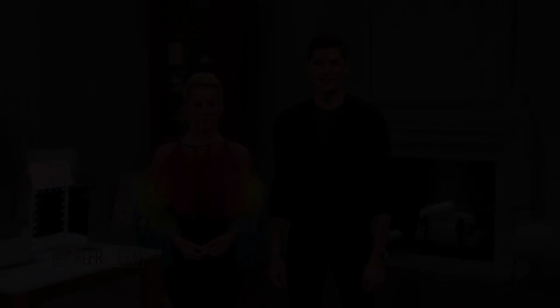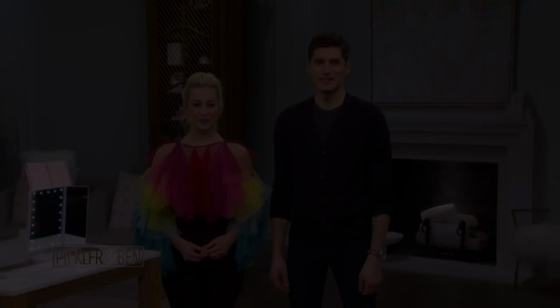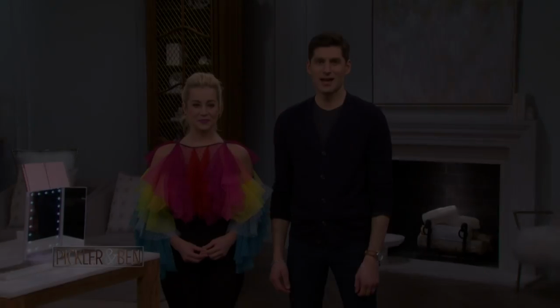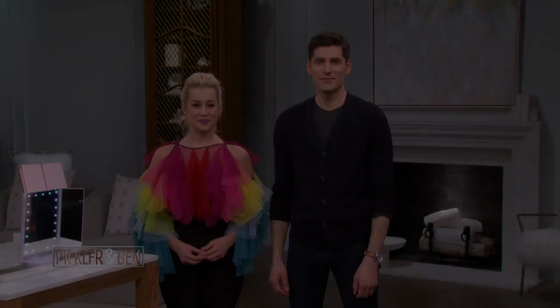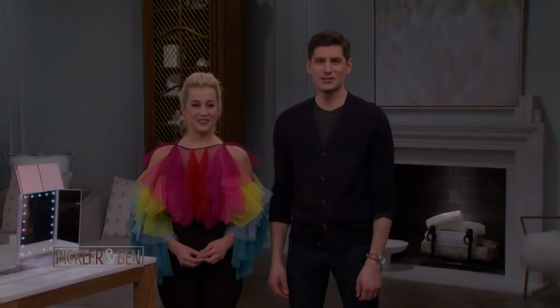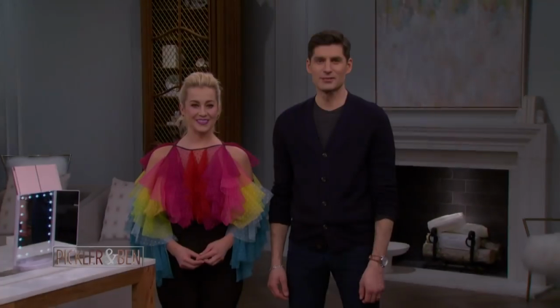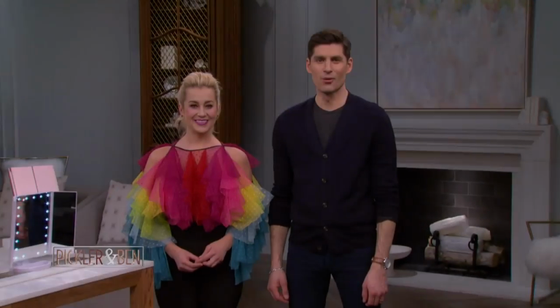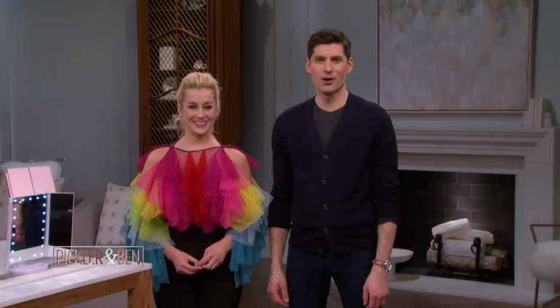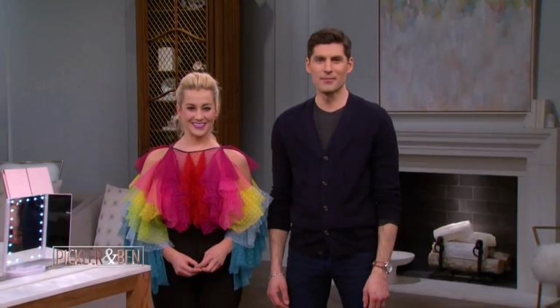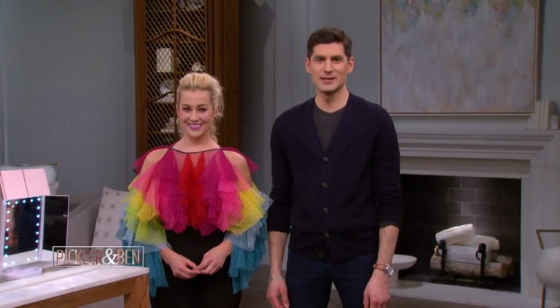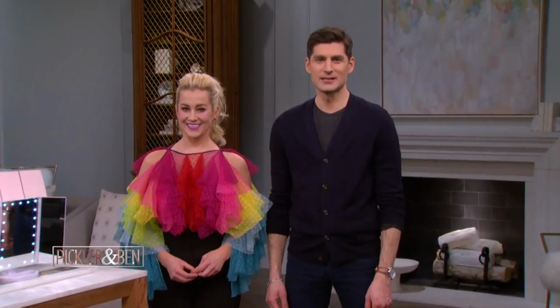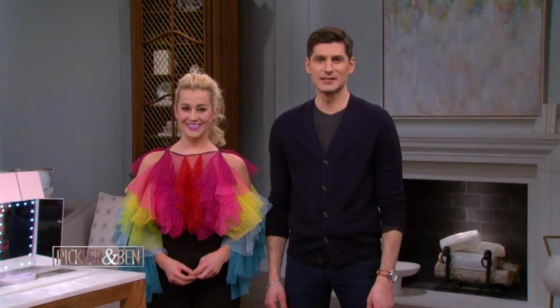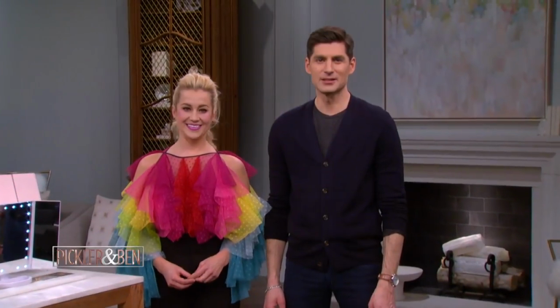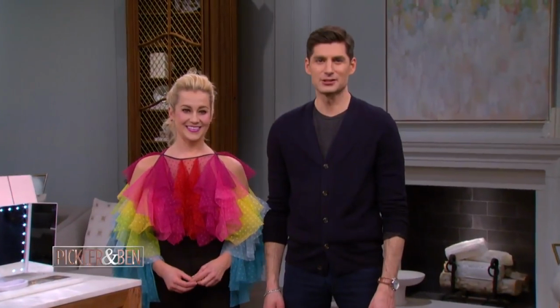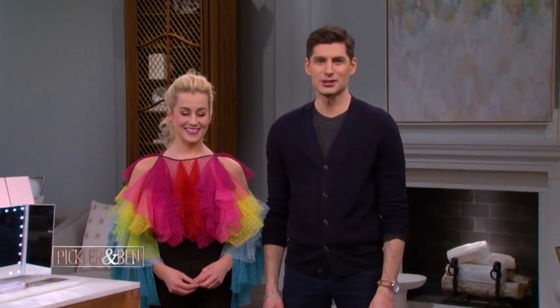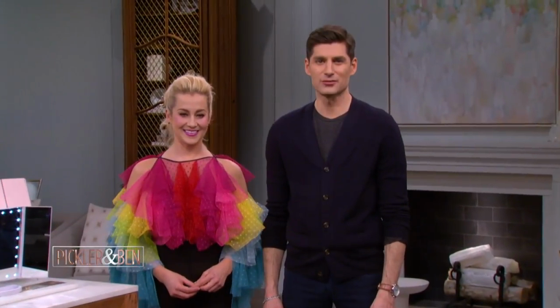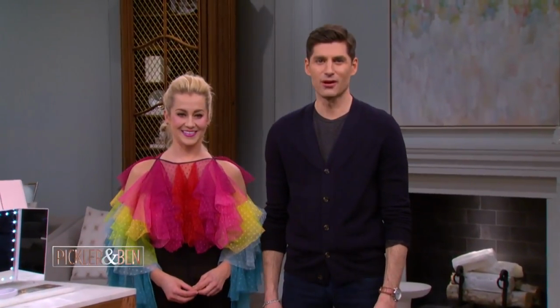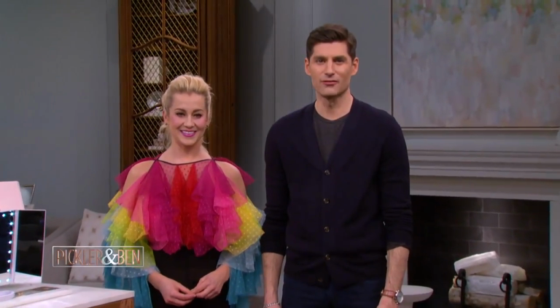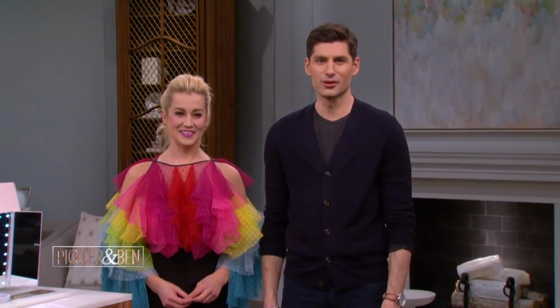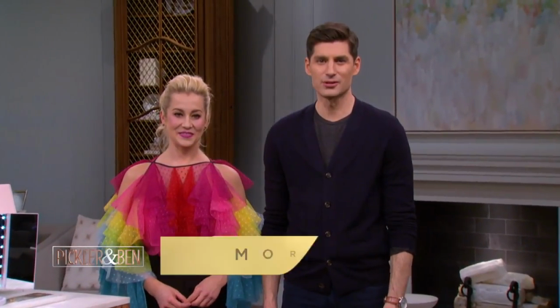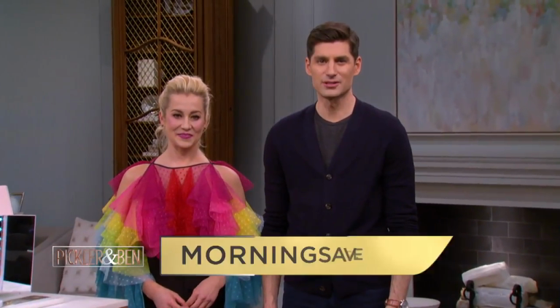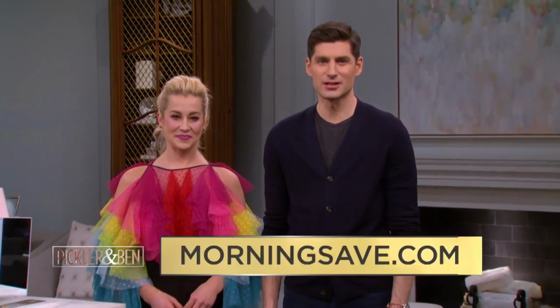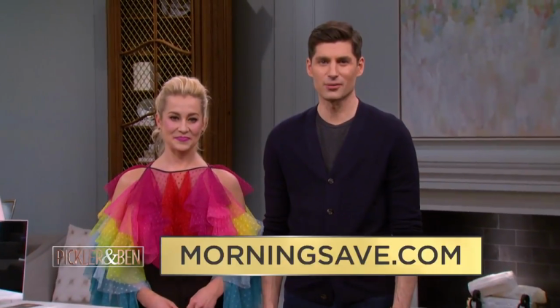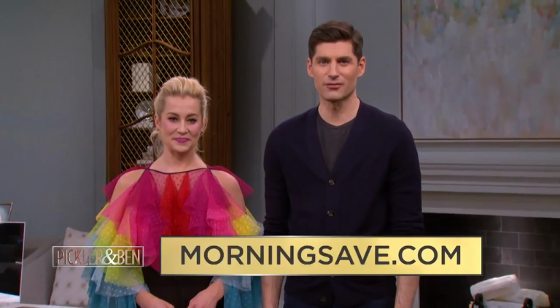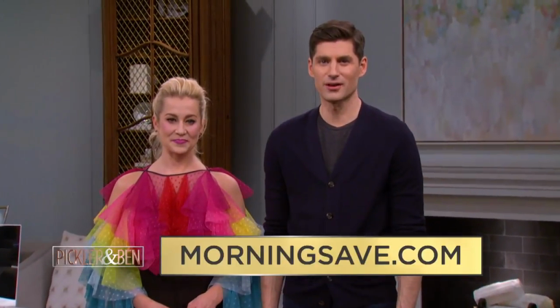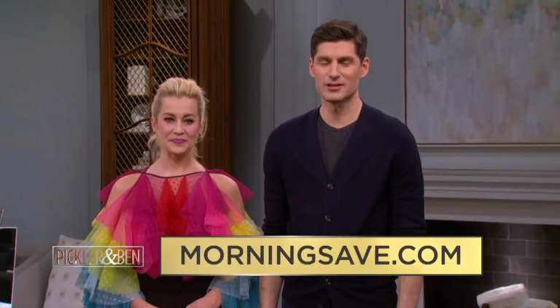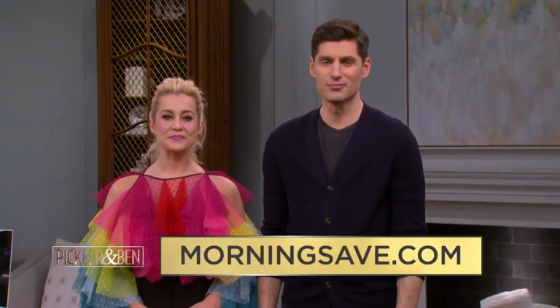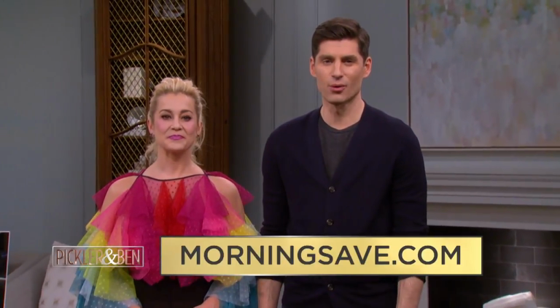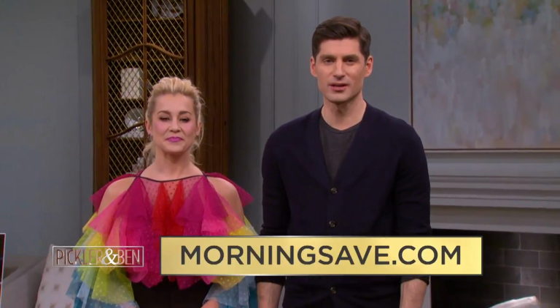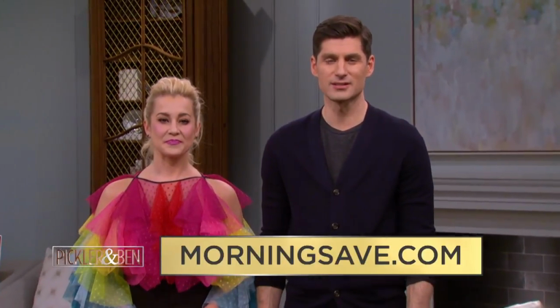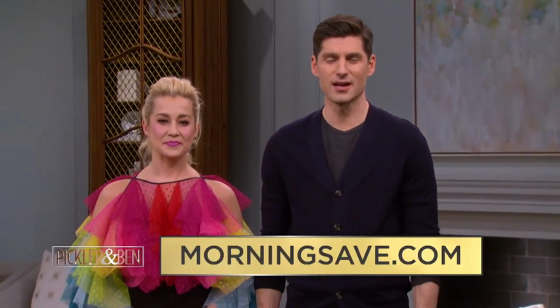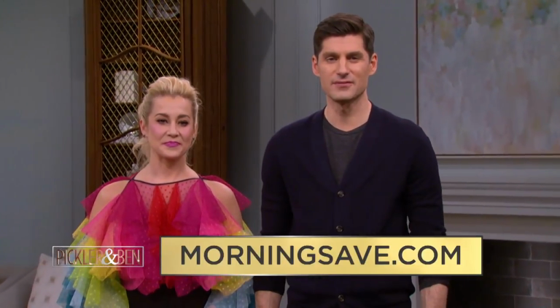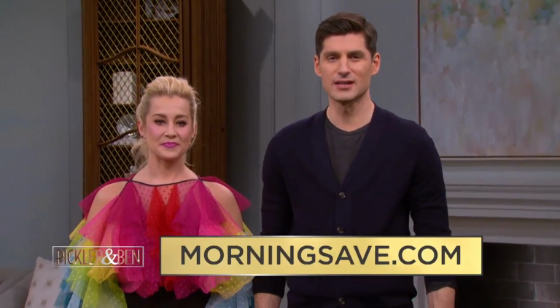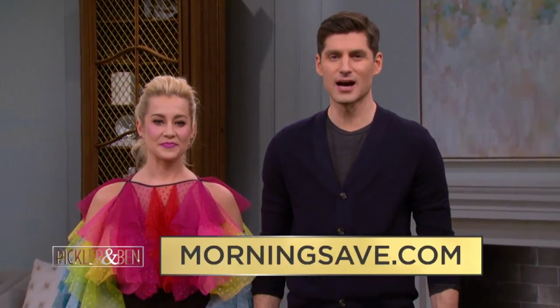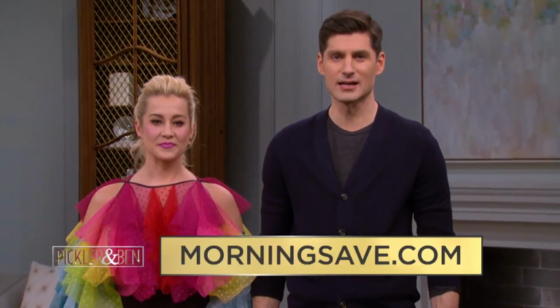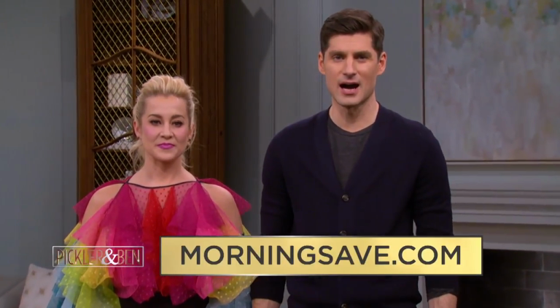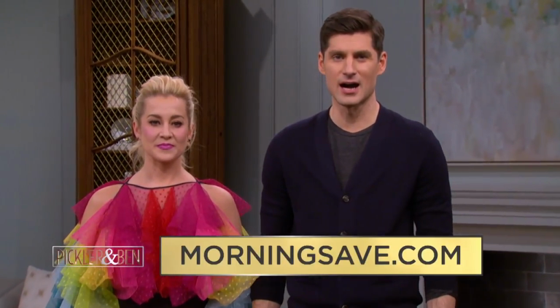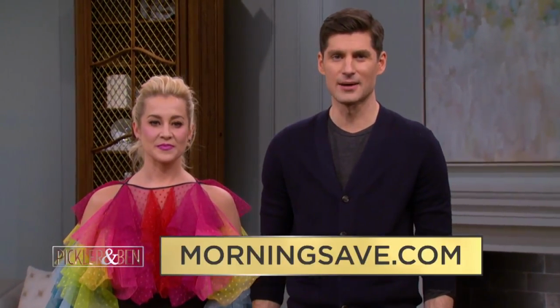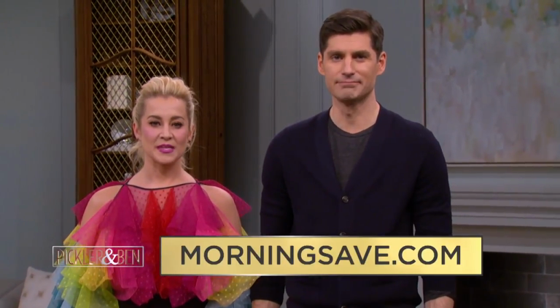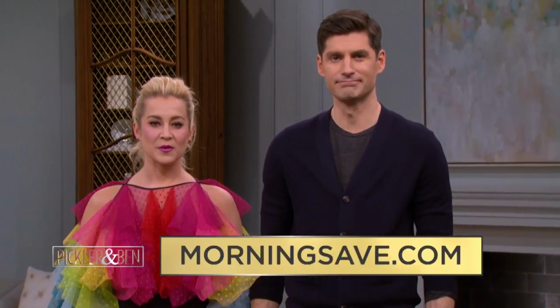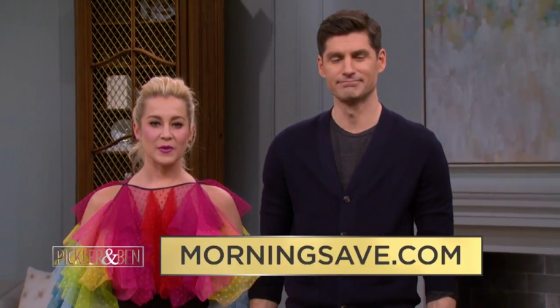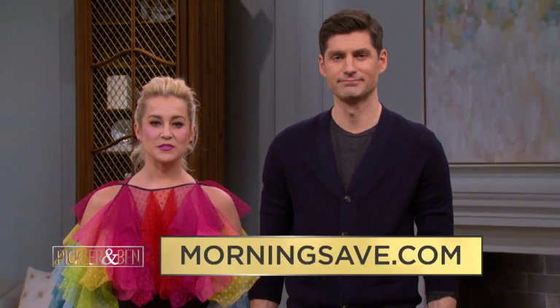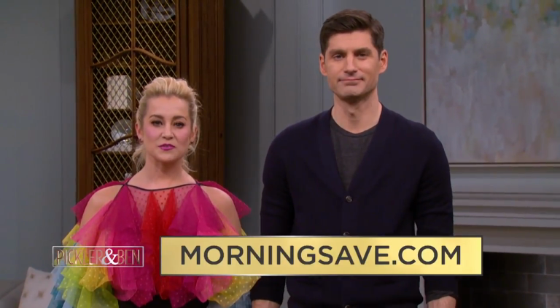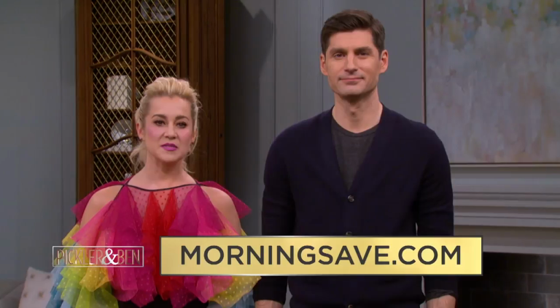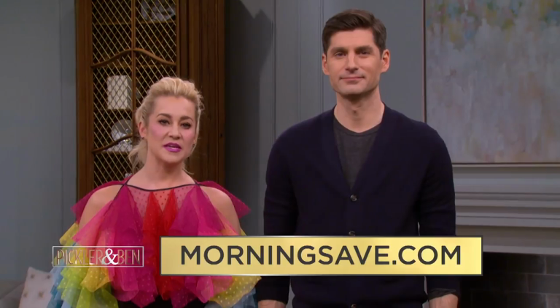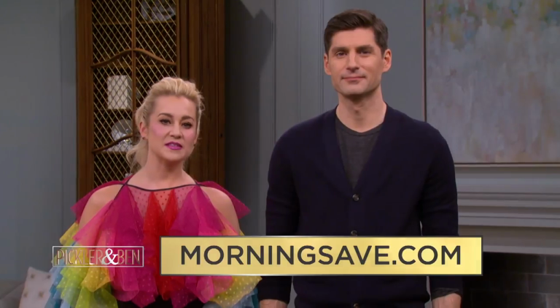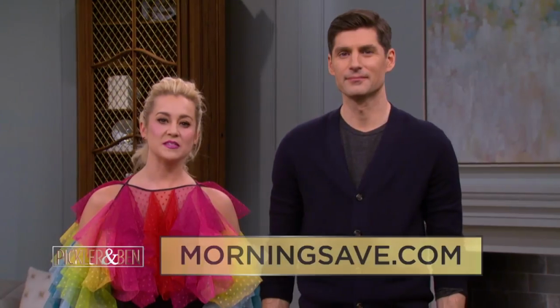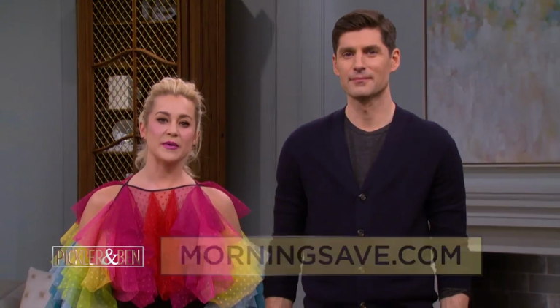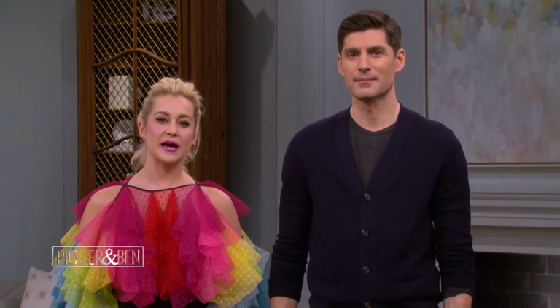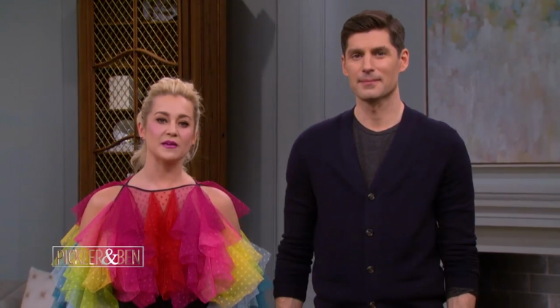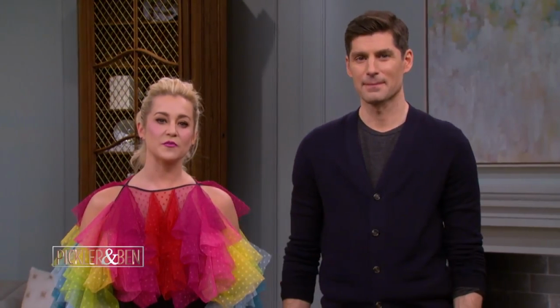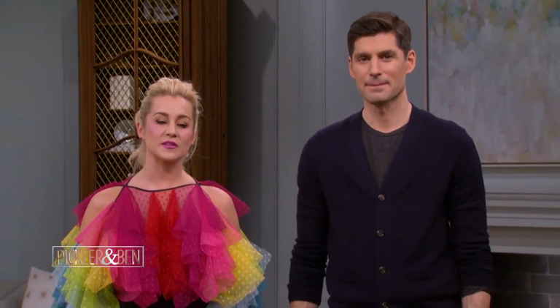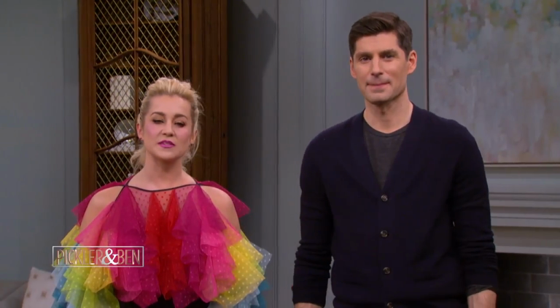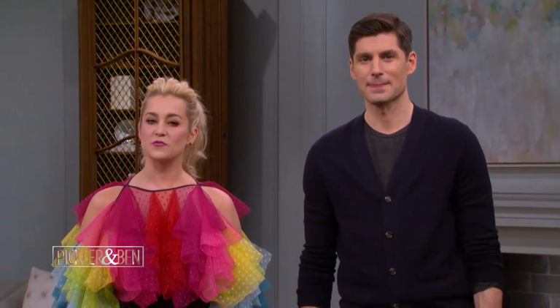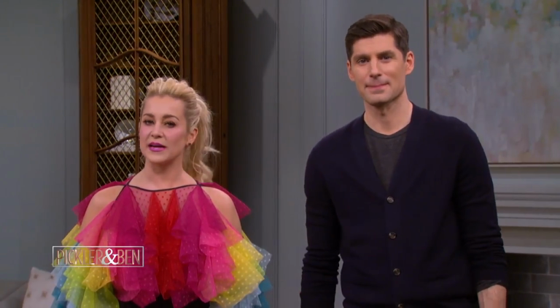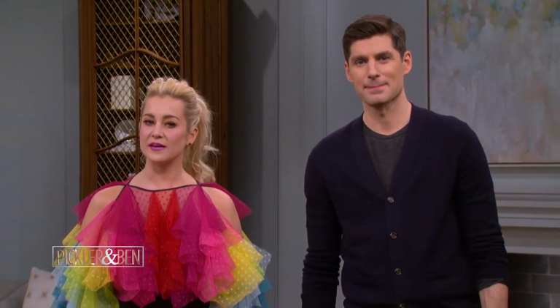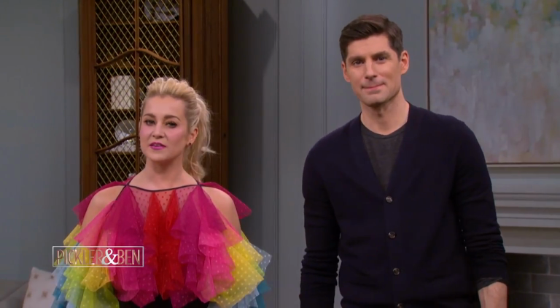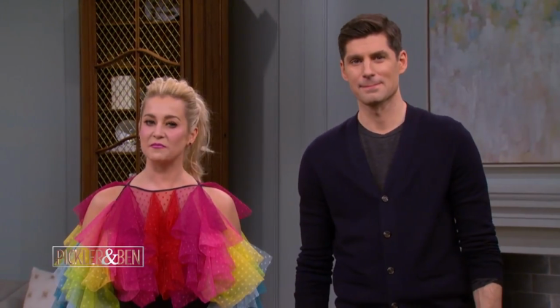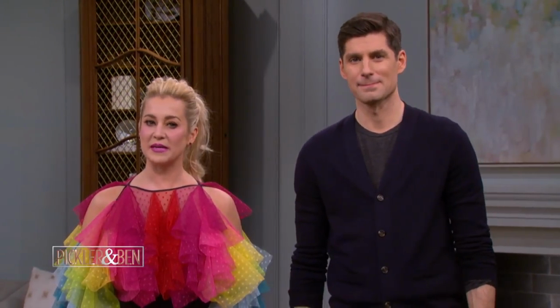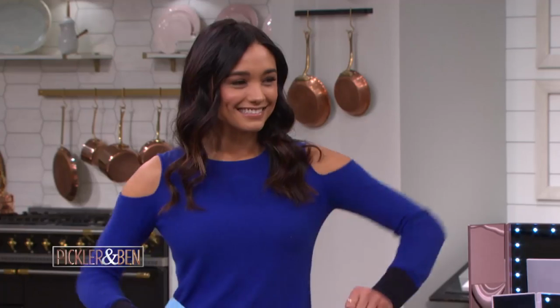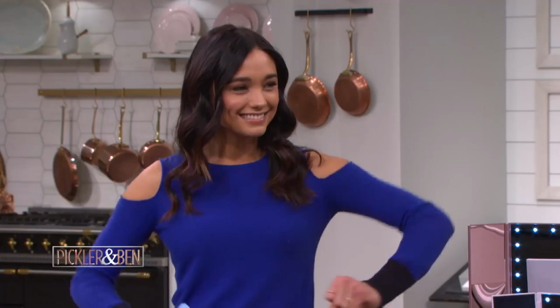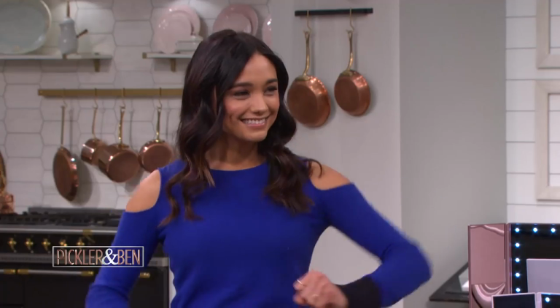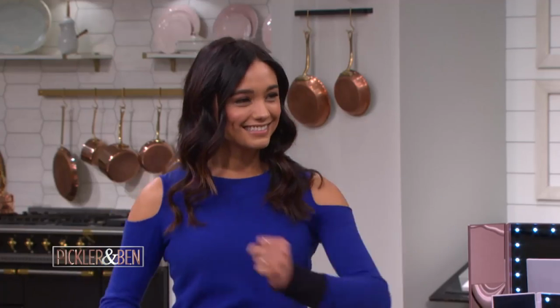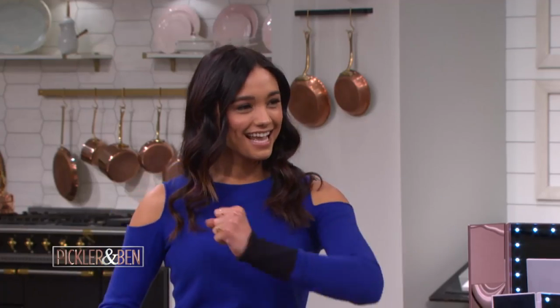It is time for some more amazing deals just for our viewers, thanks to our friends at MorningSave.com. Rachel Smith is back for this round of P&B Picks.